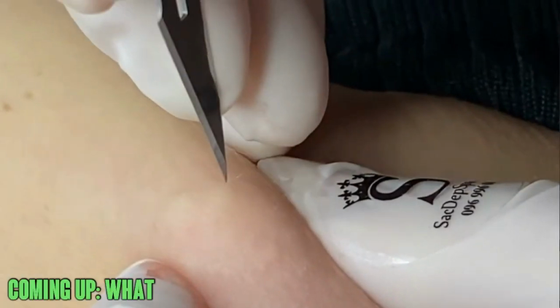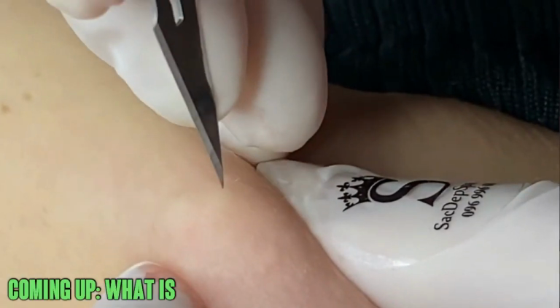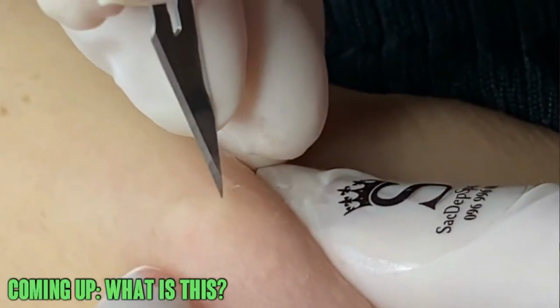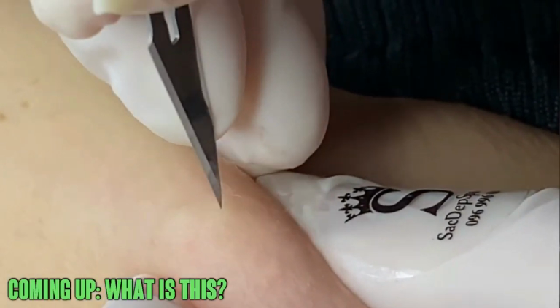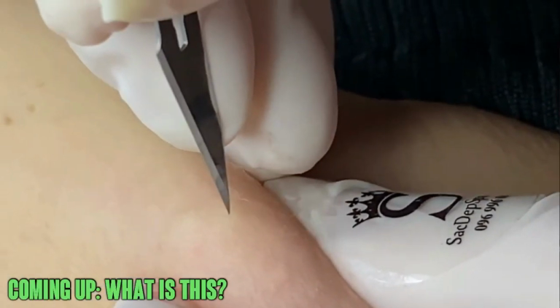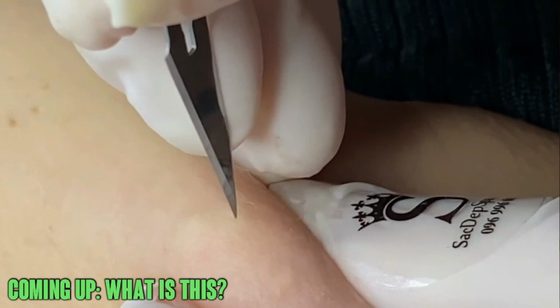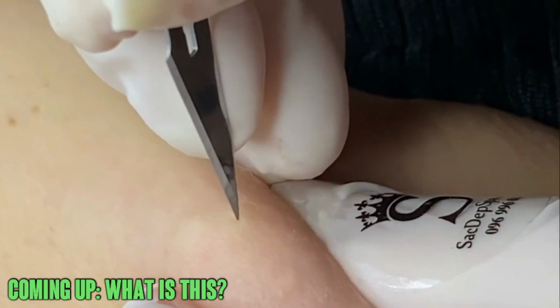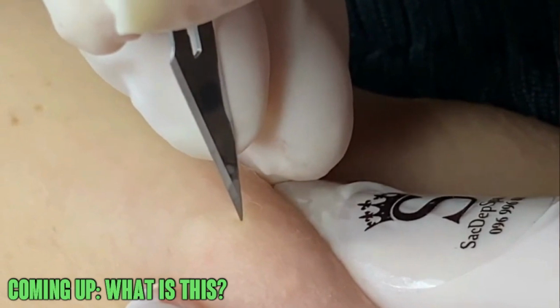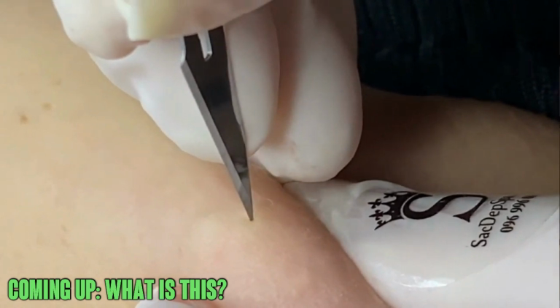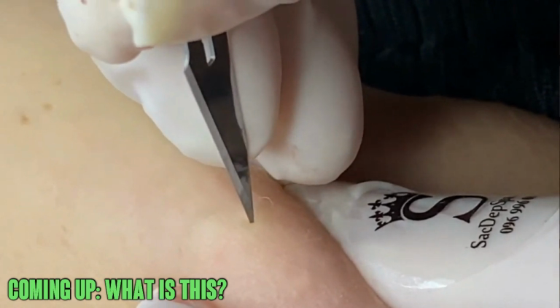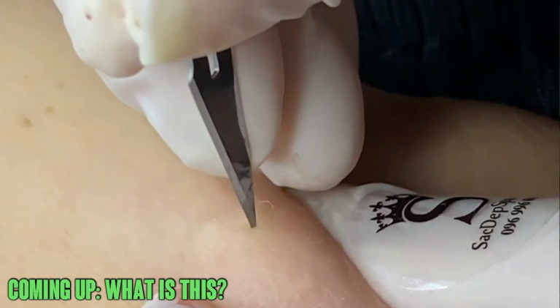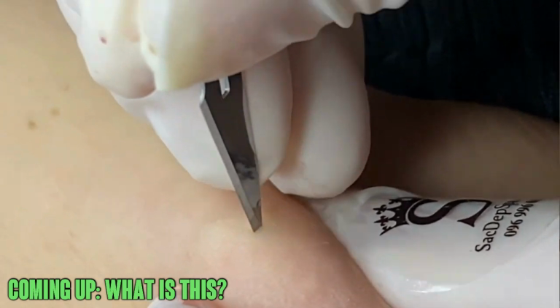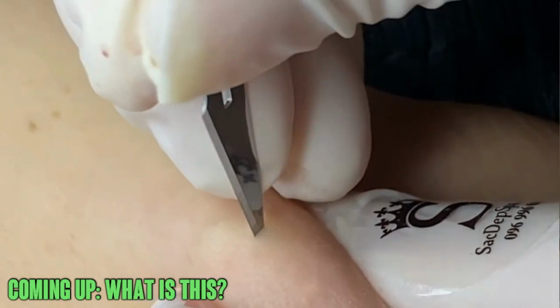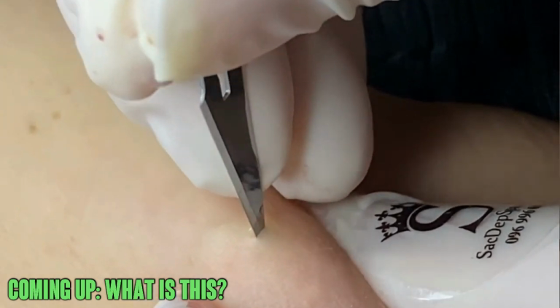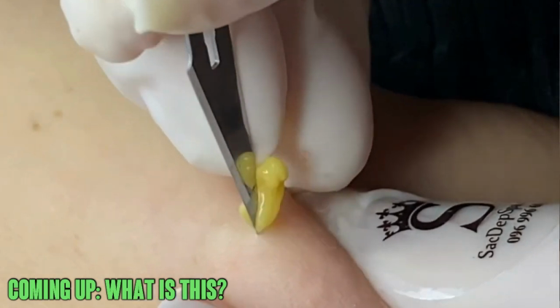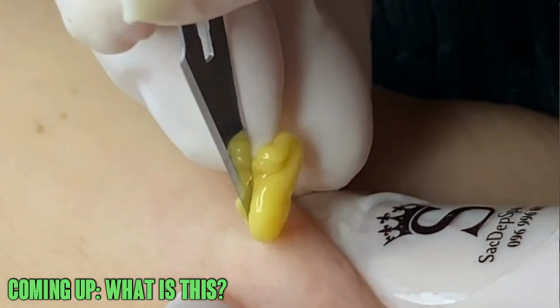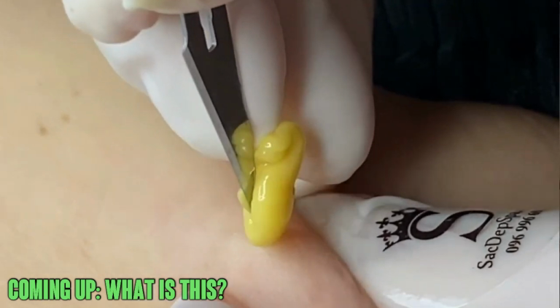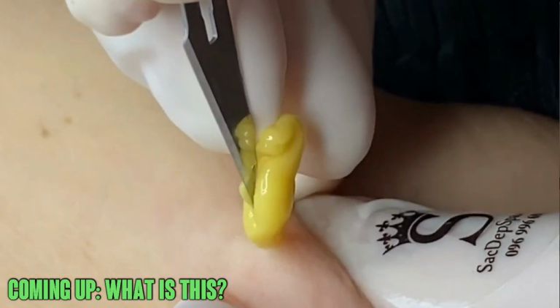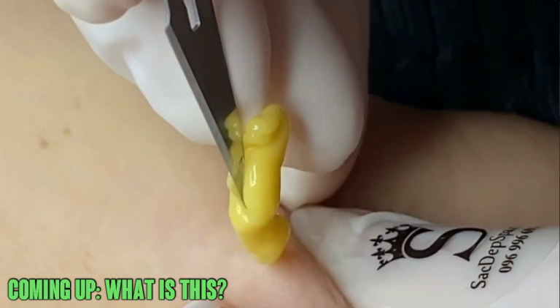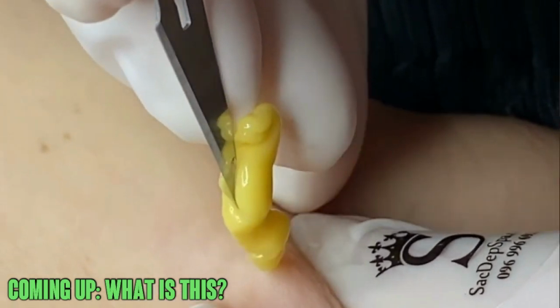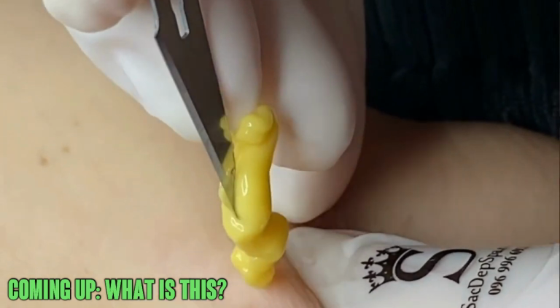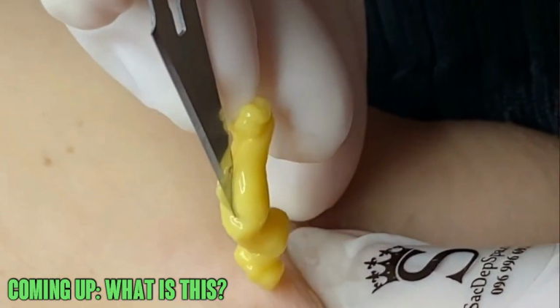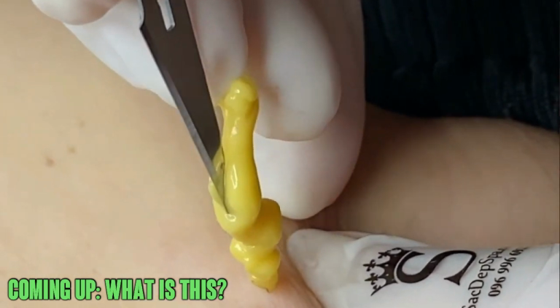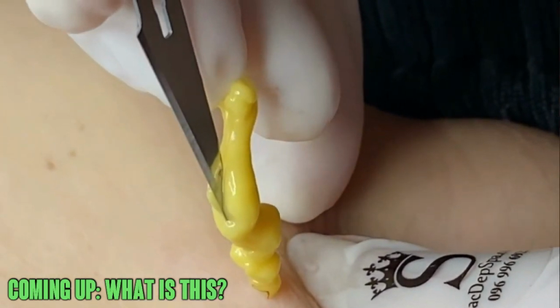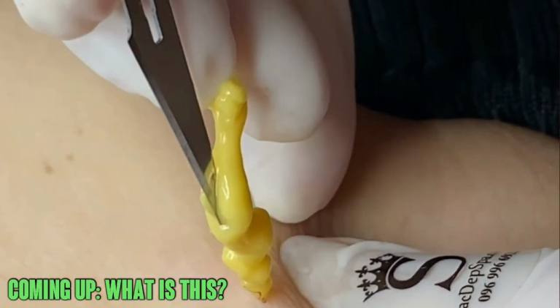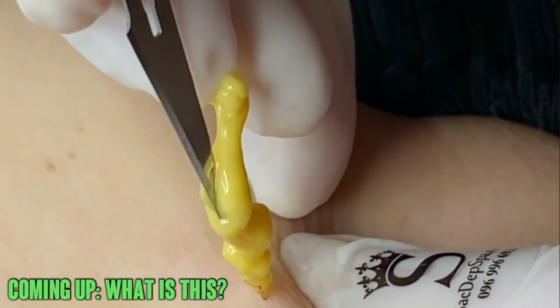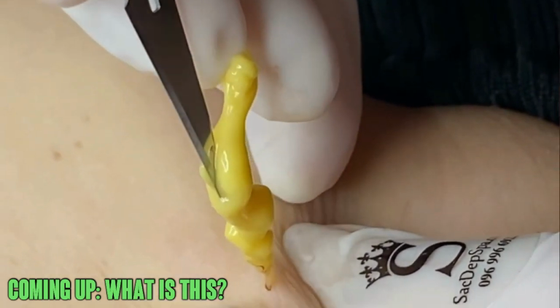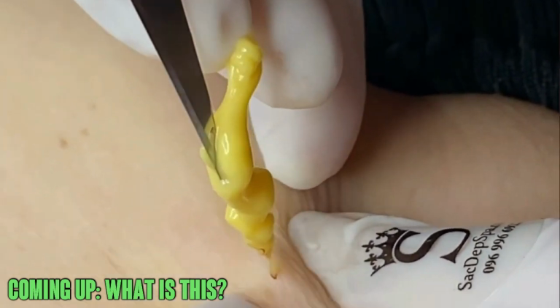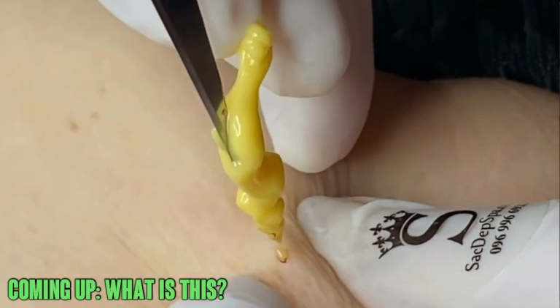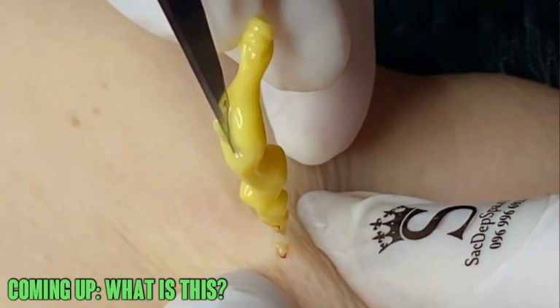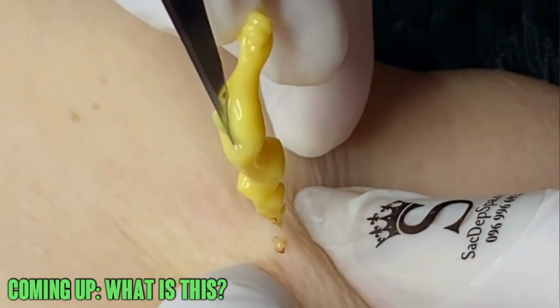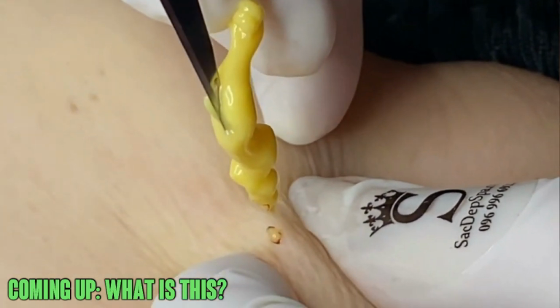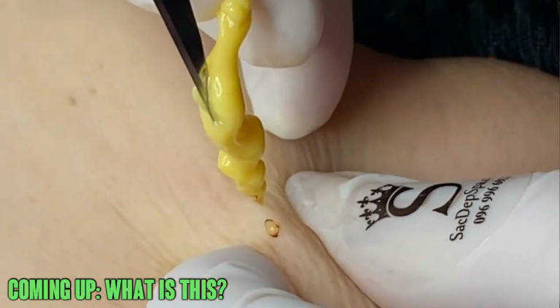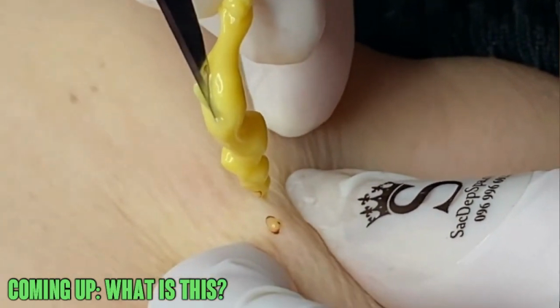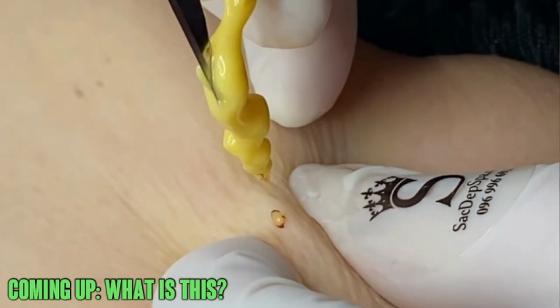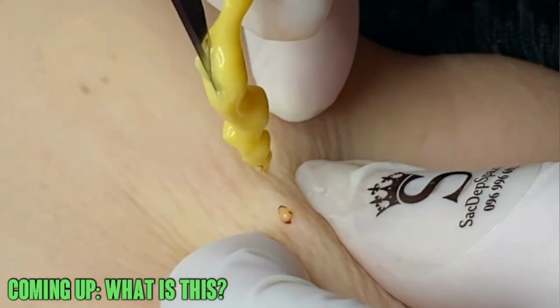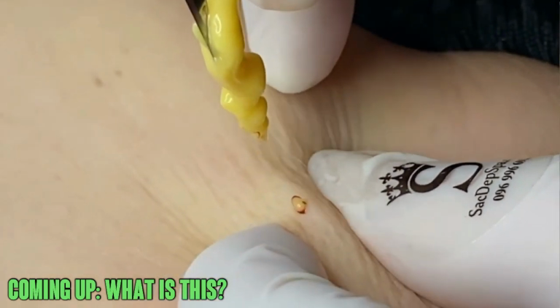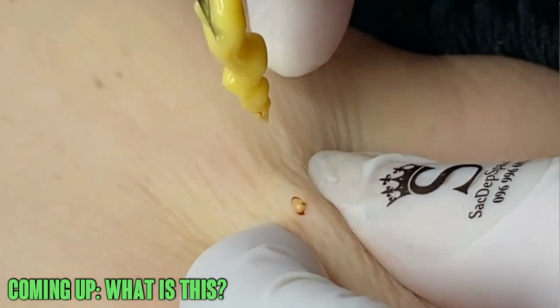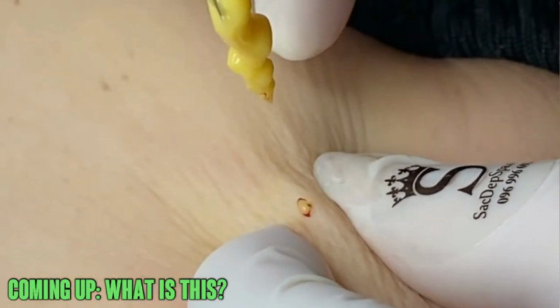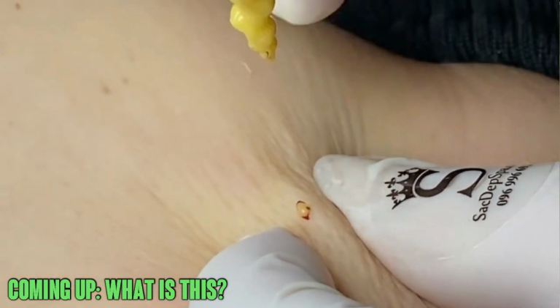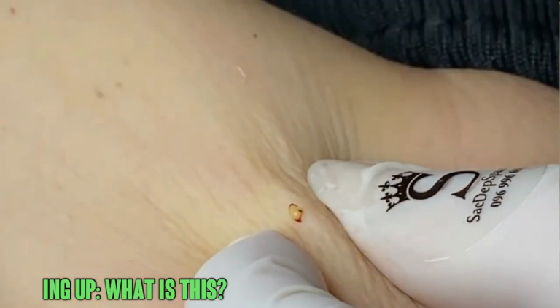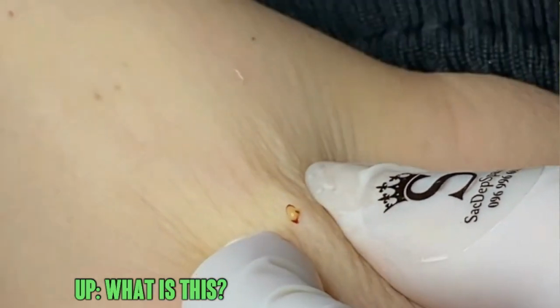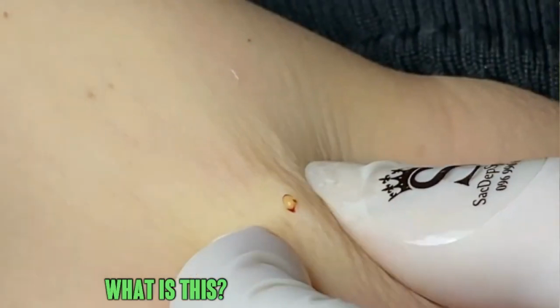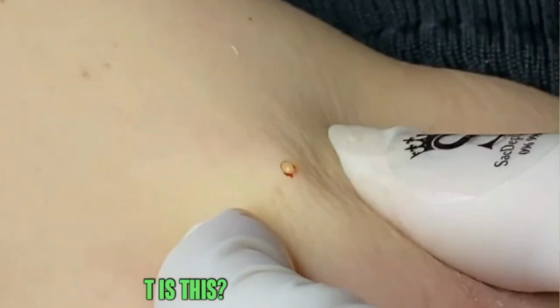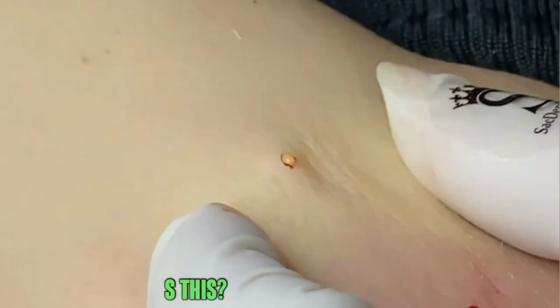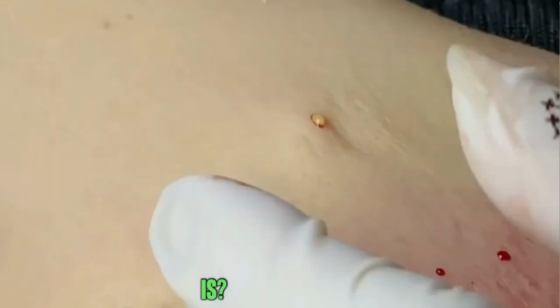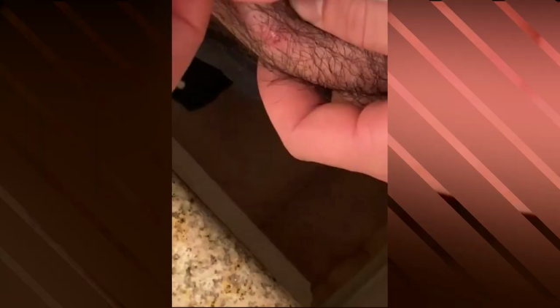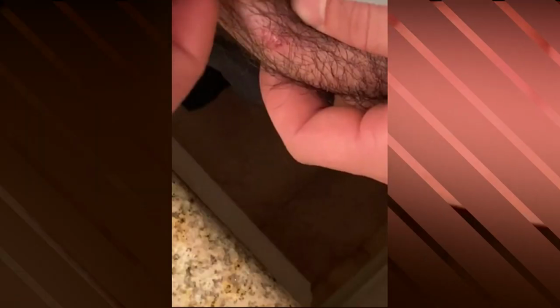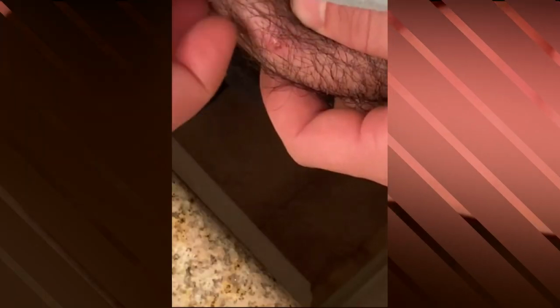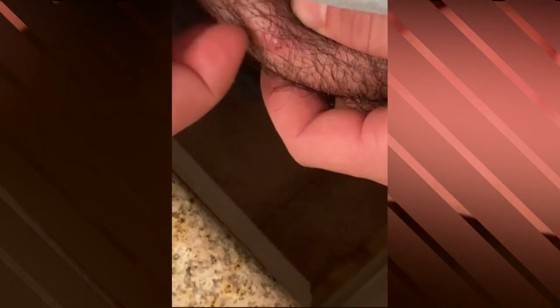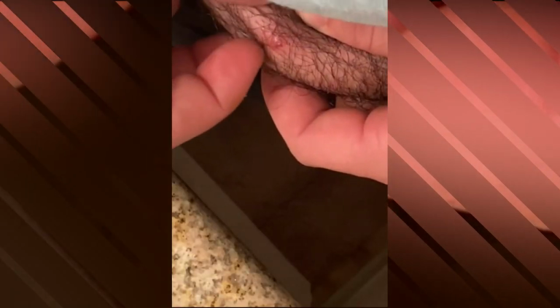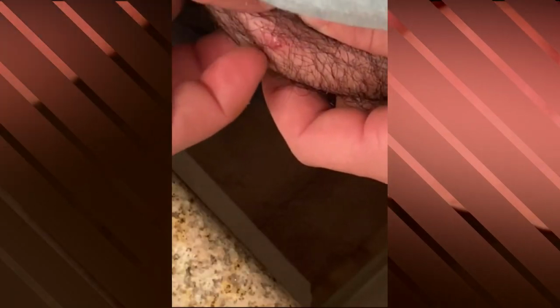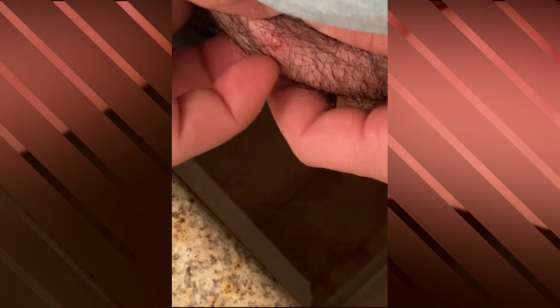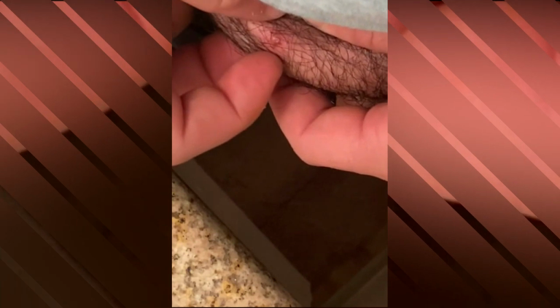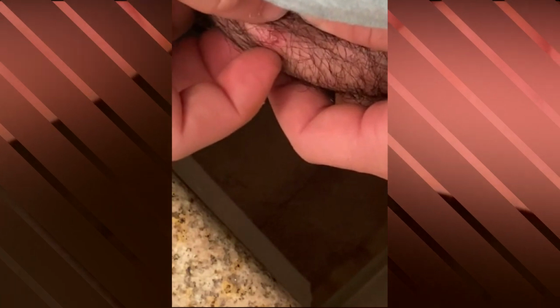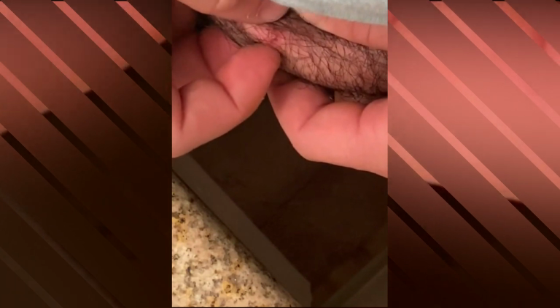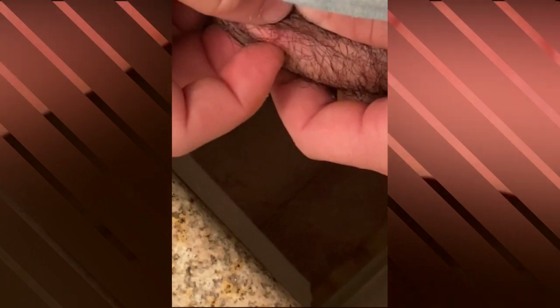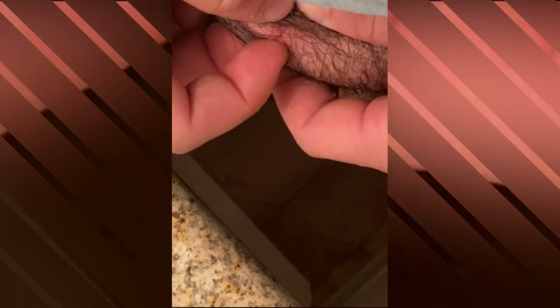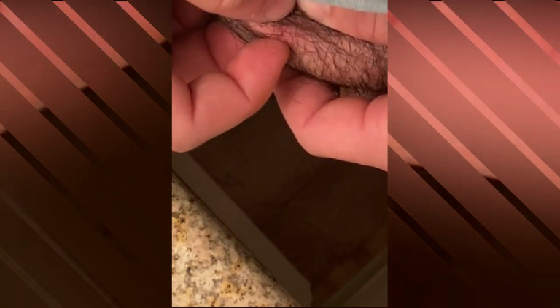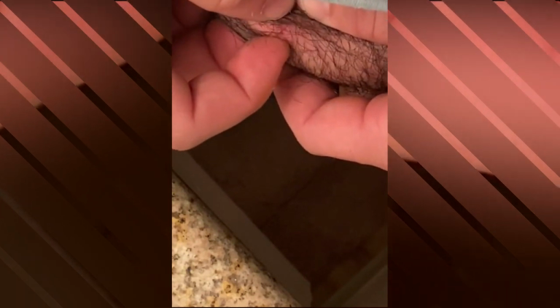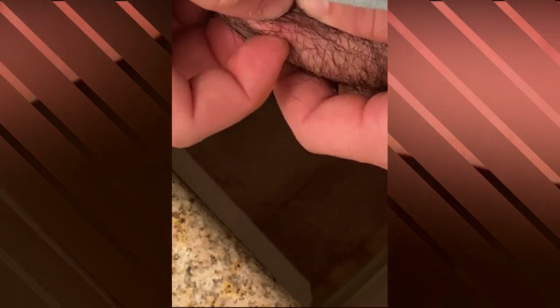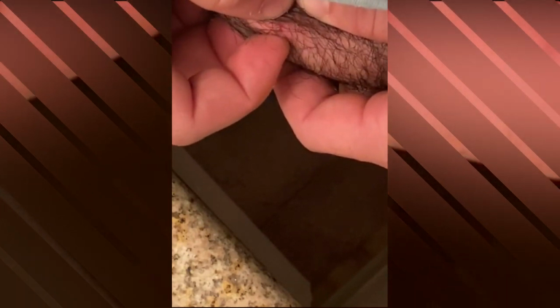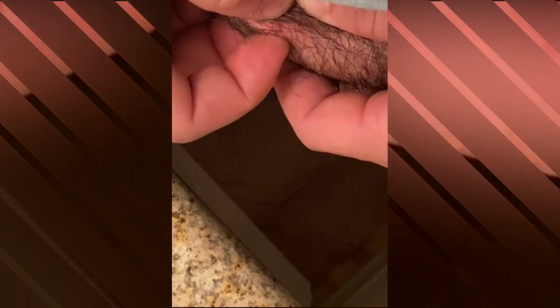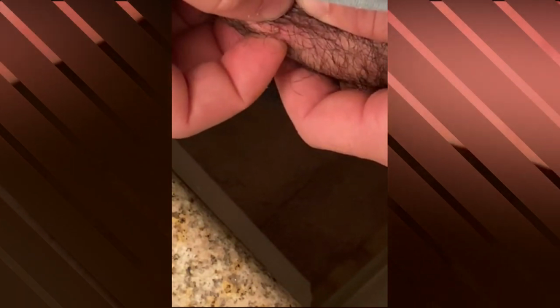And coming up, I'll tell you what this is. Next up is this little guy.